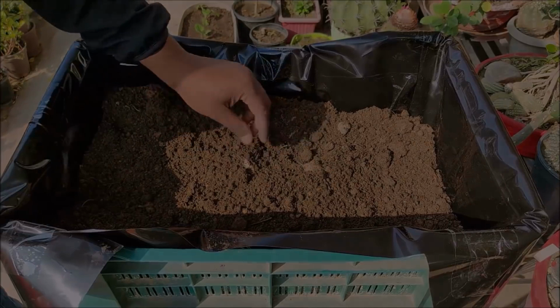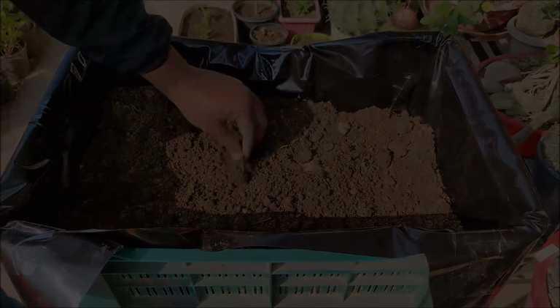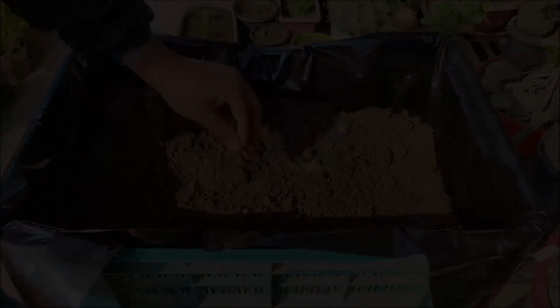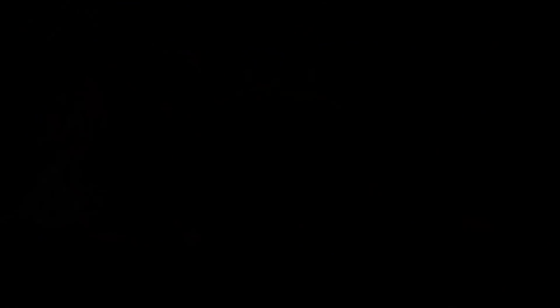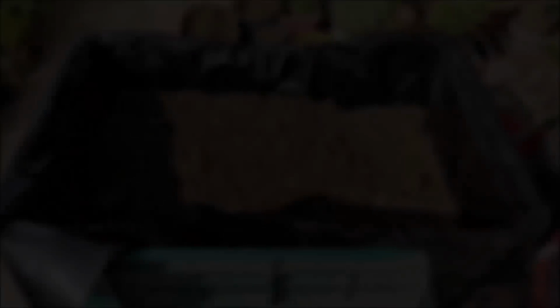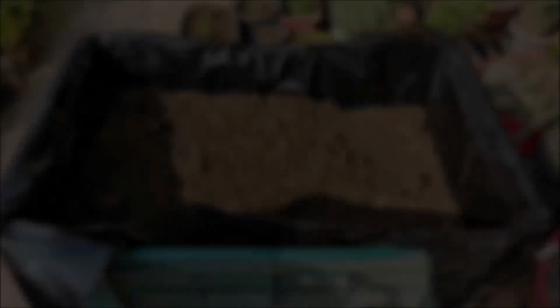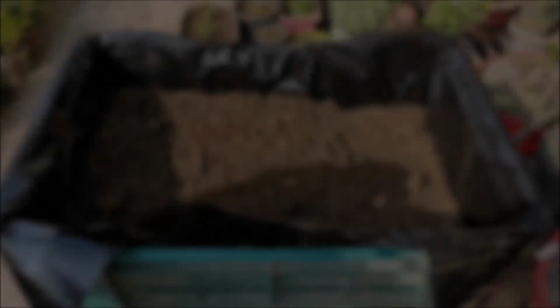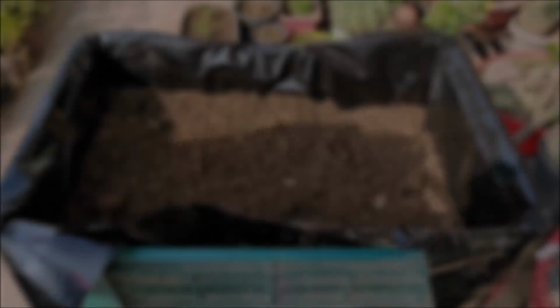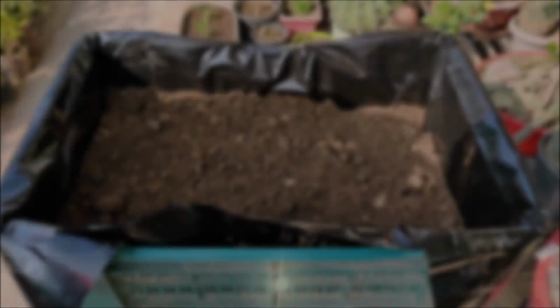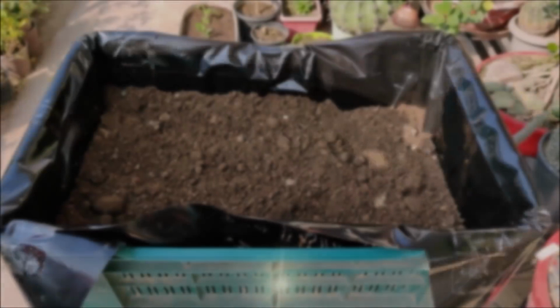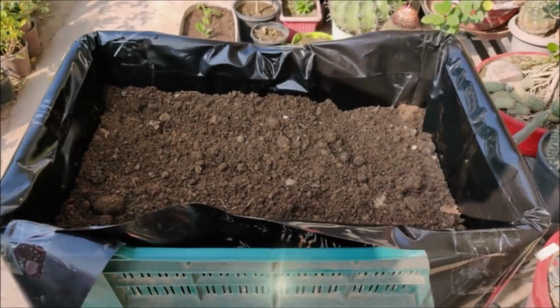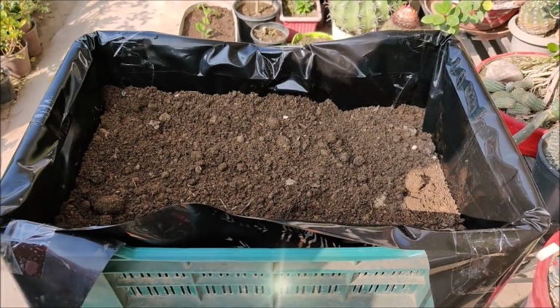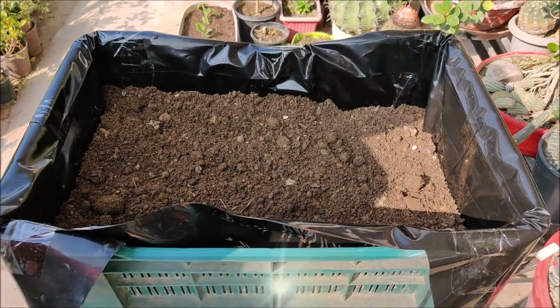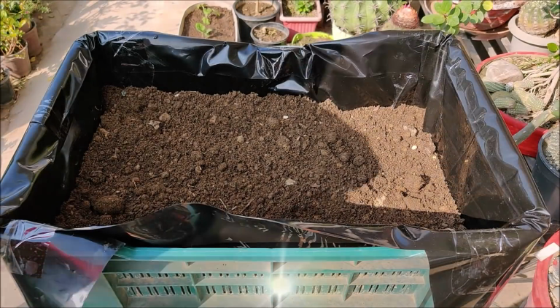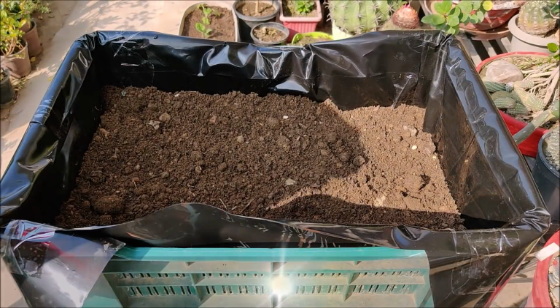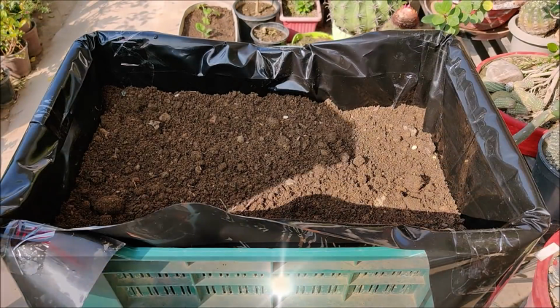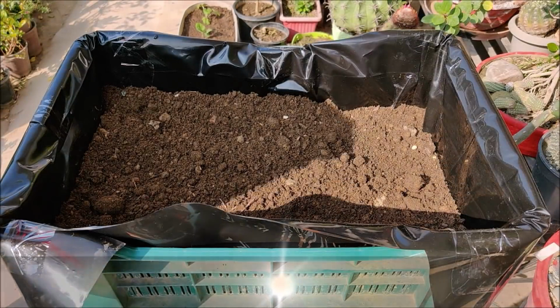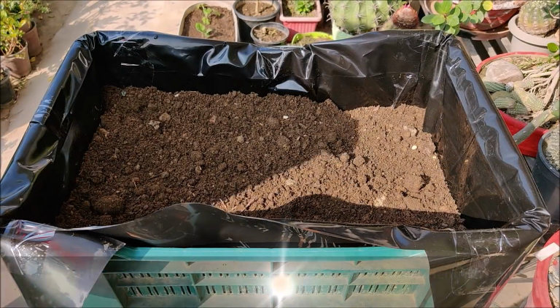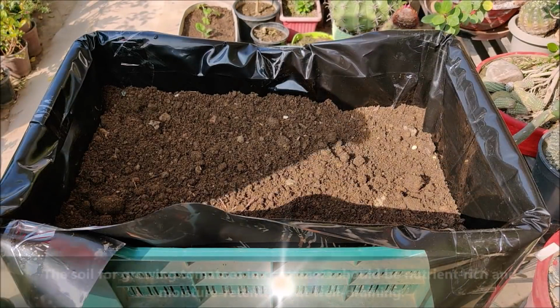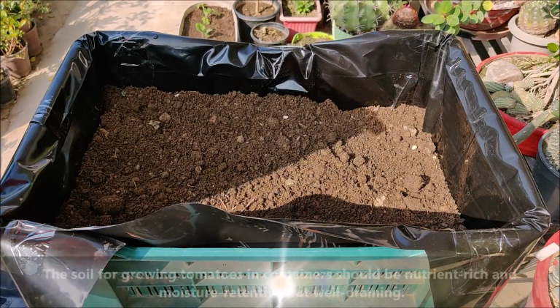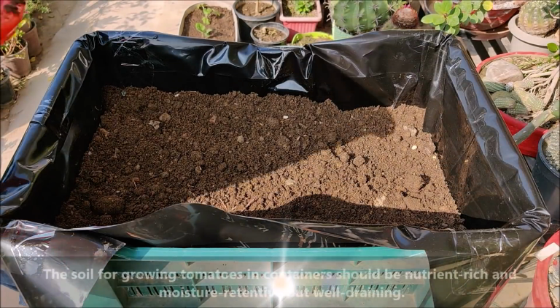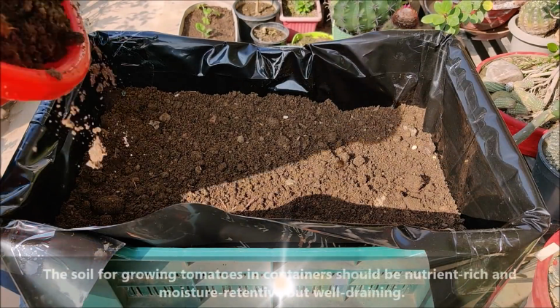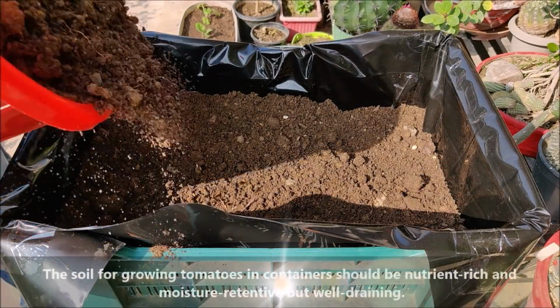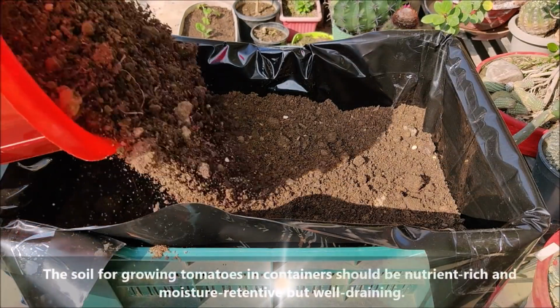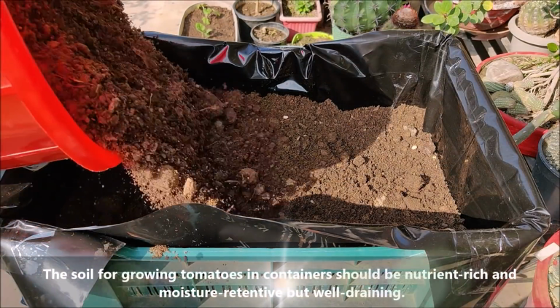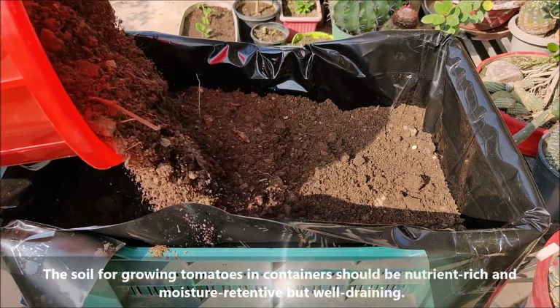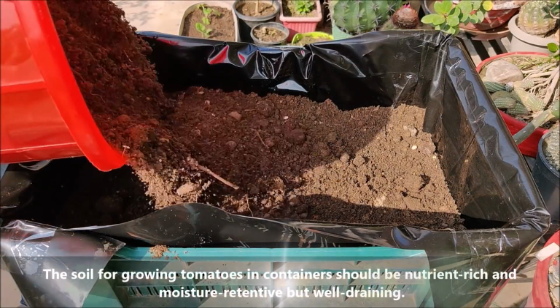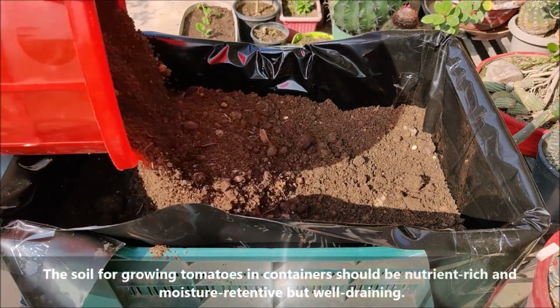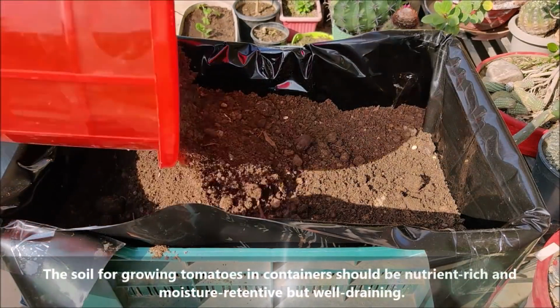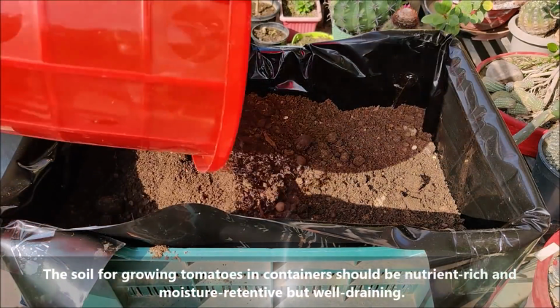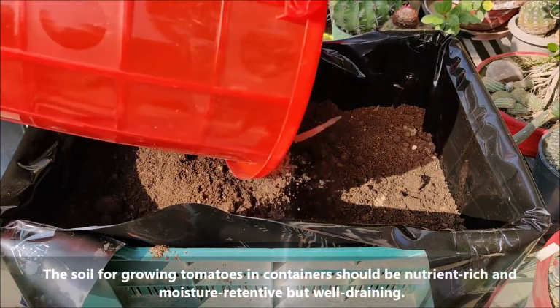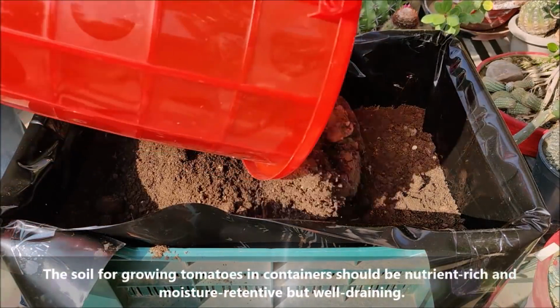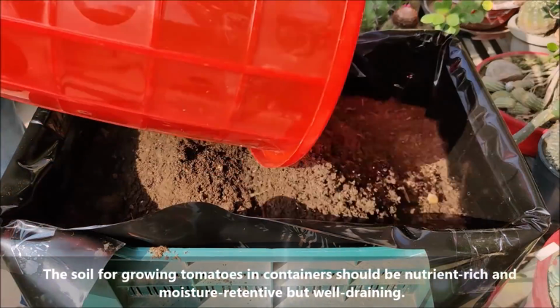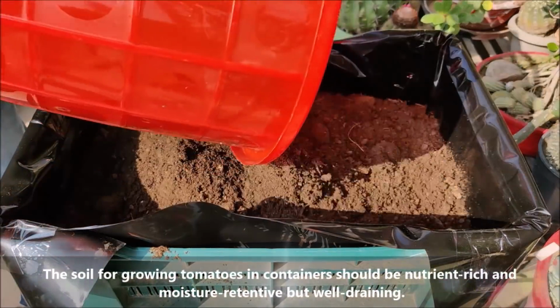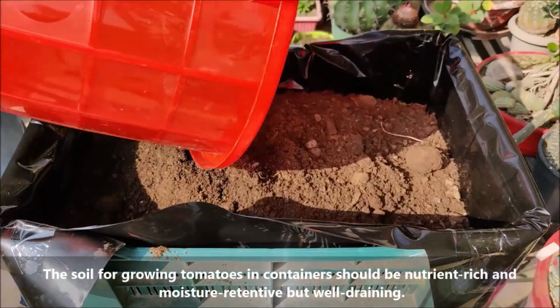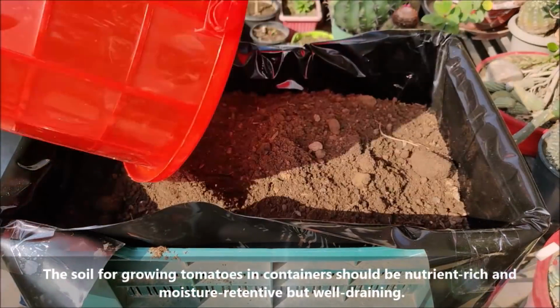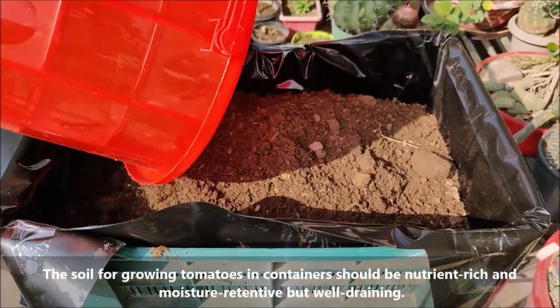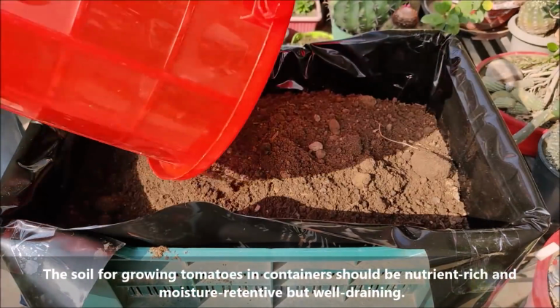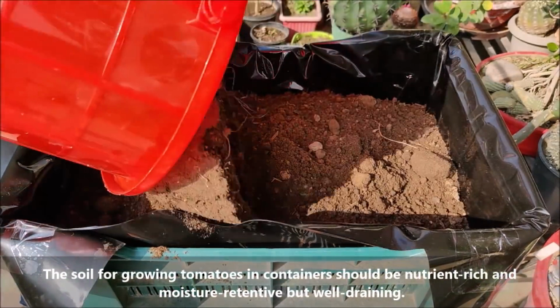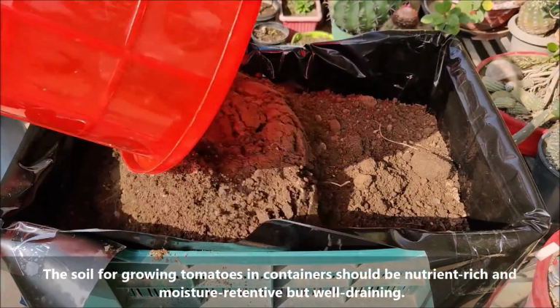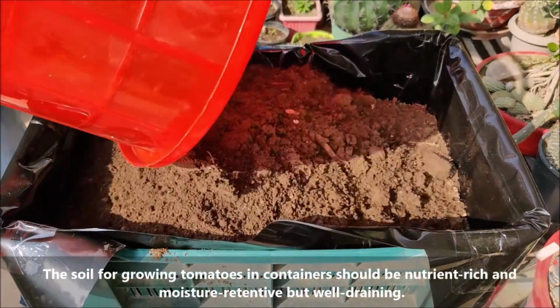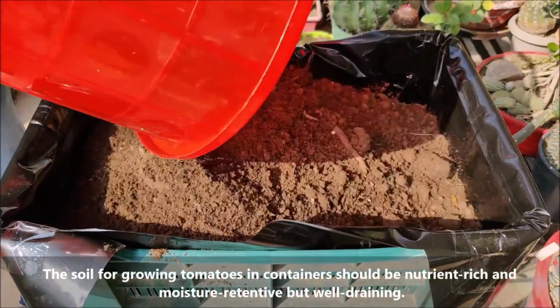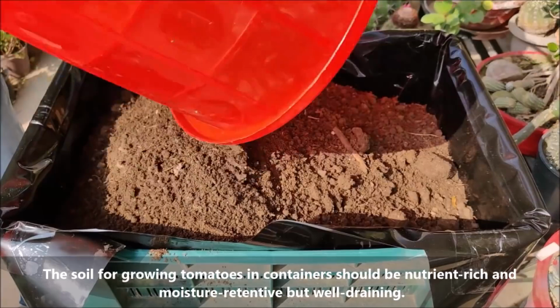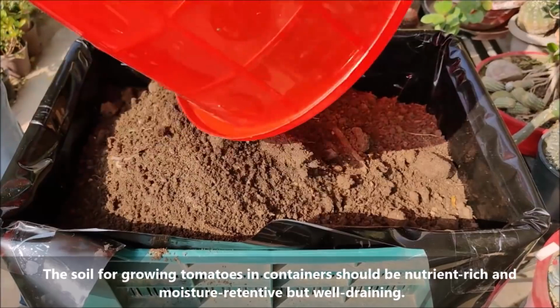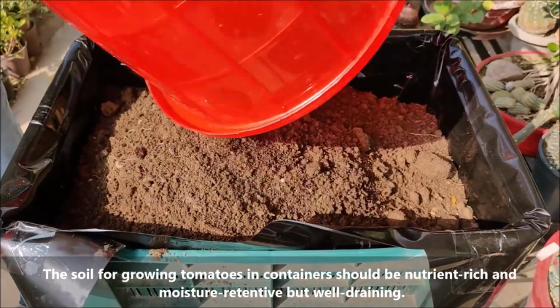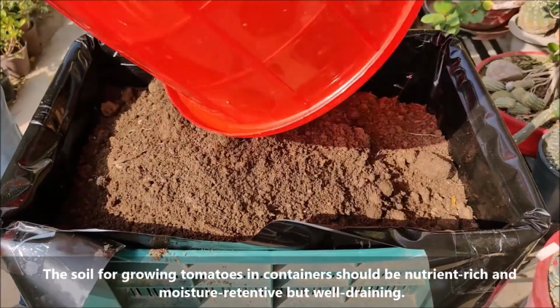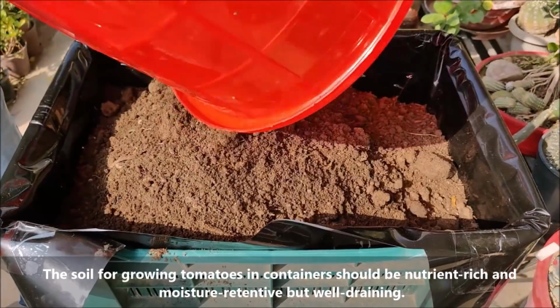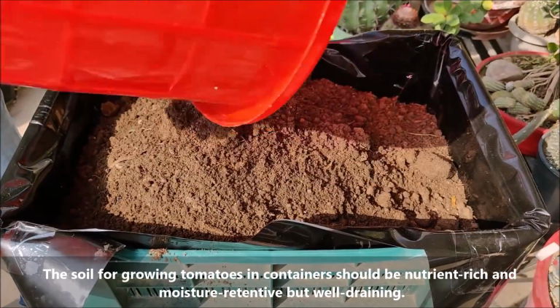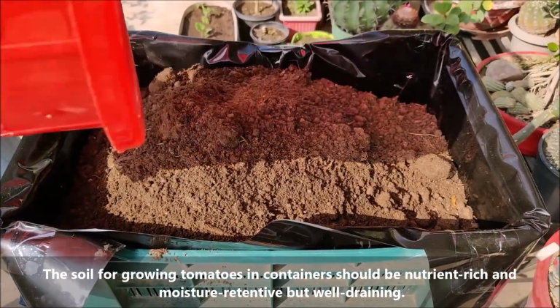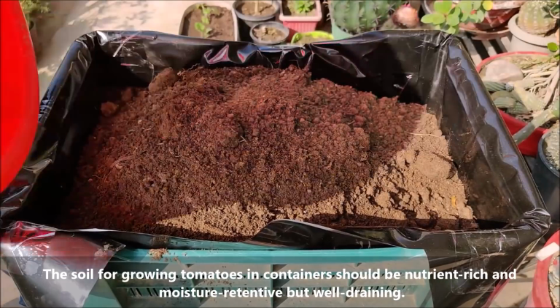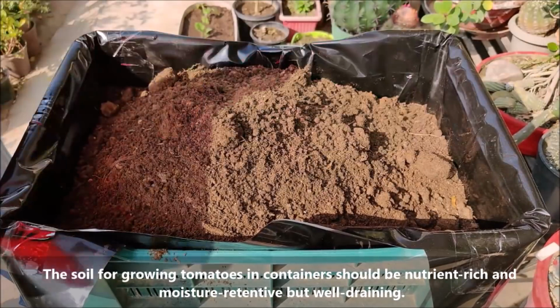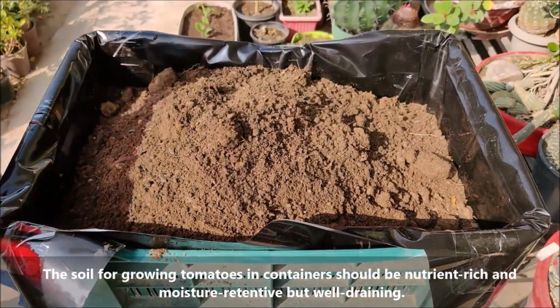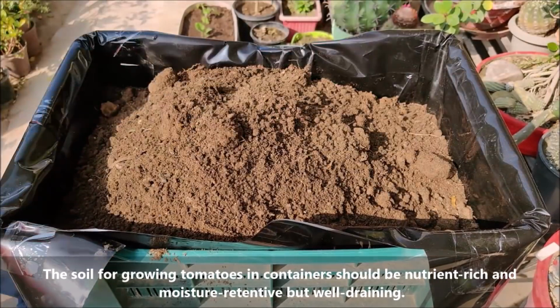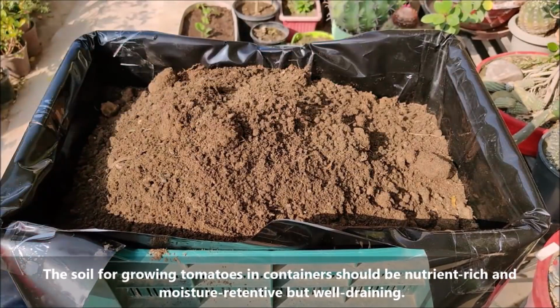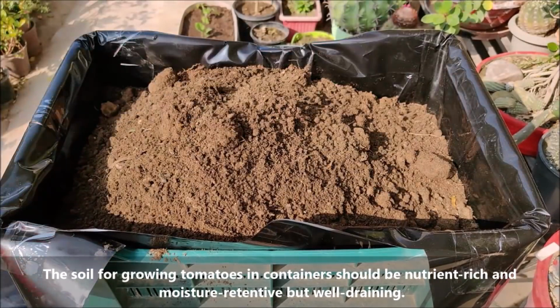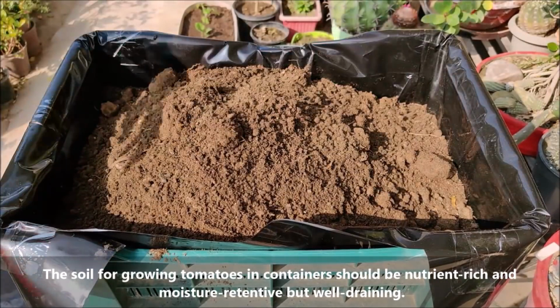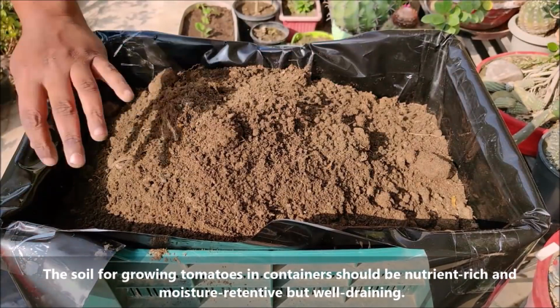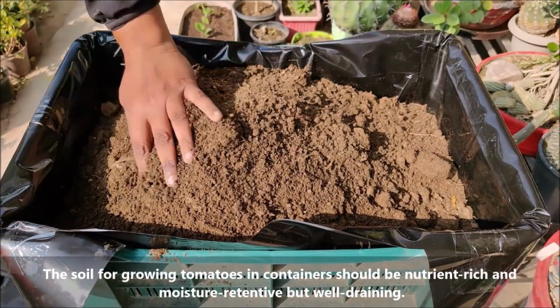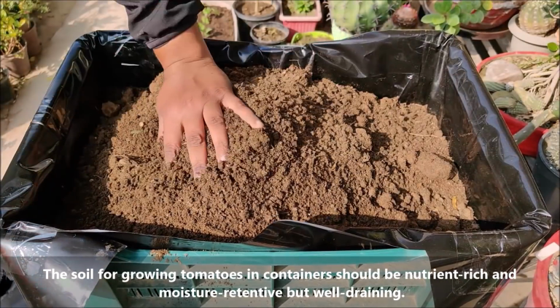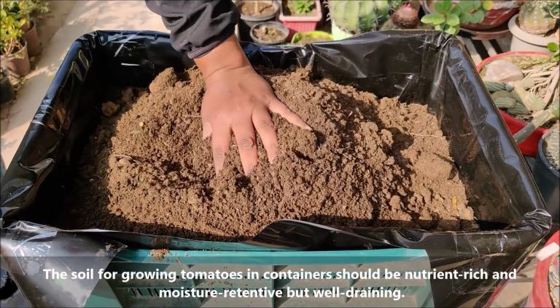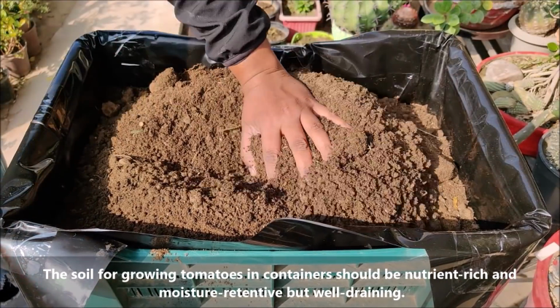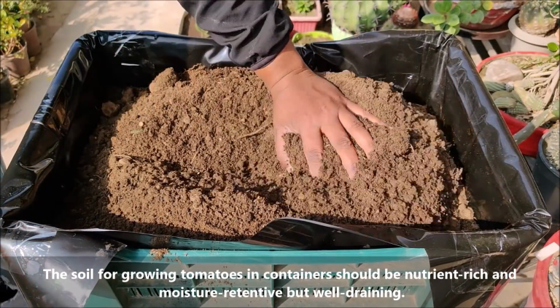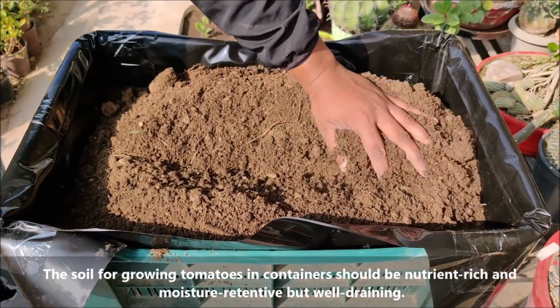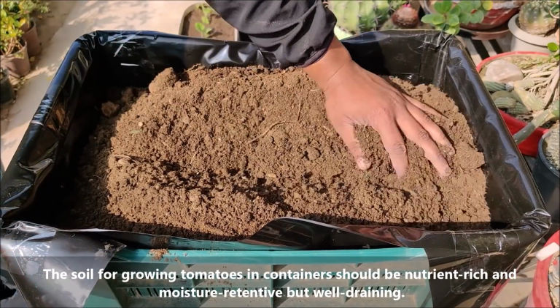The soil for growing tomatoes in containers should be nutrient-rich and moisture-retentive but well-draining.